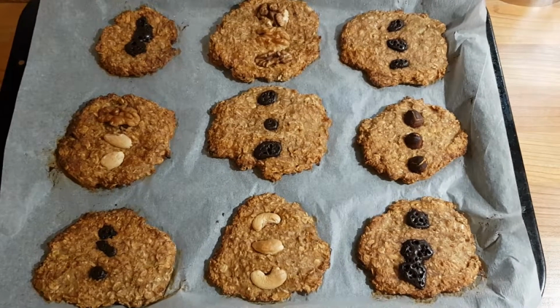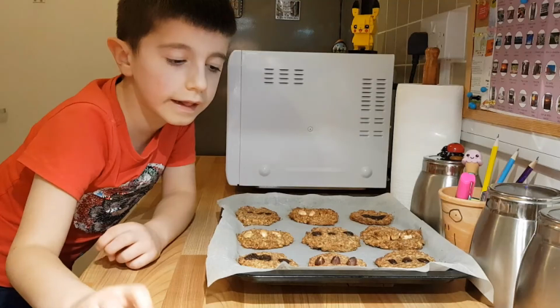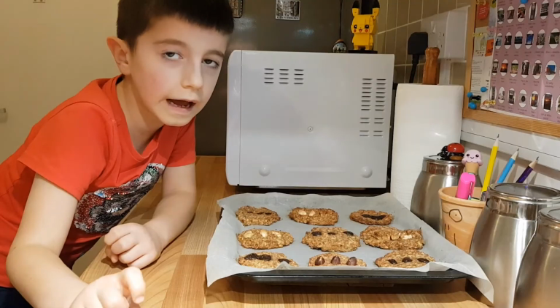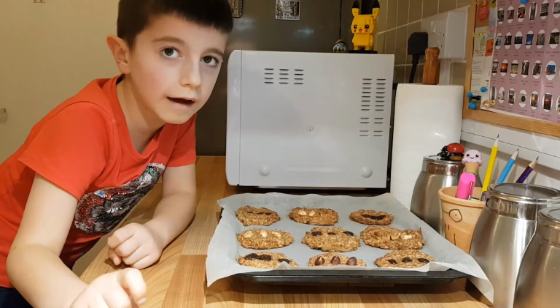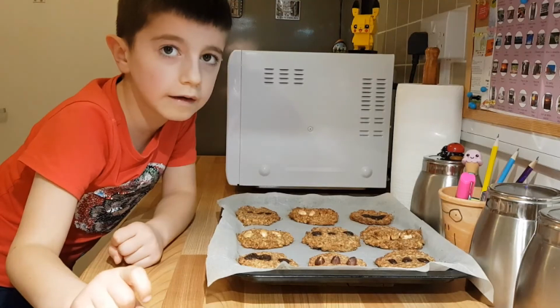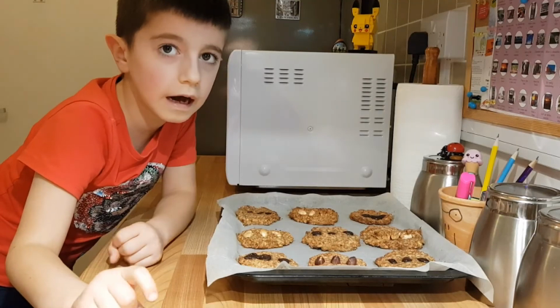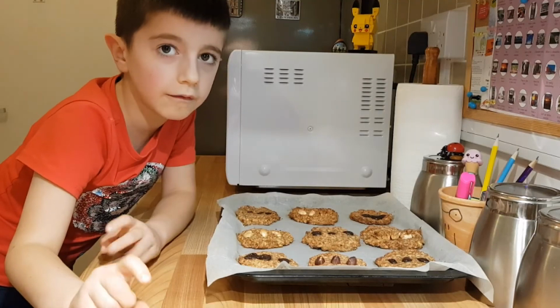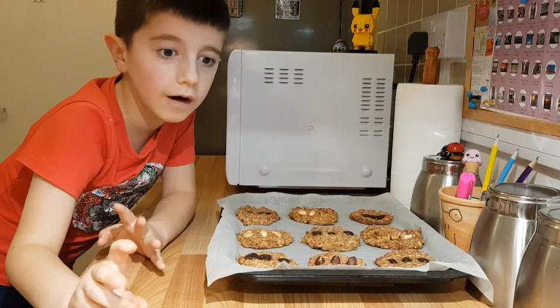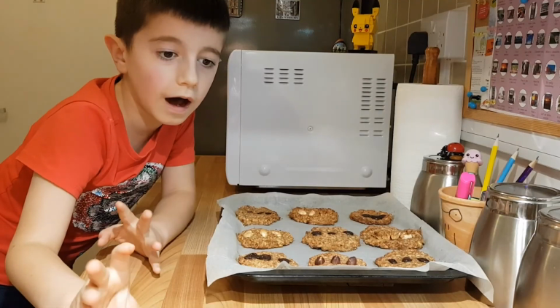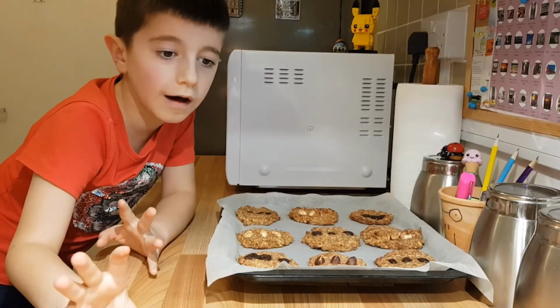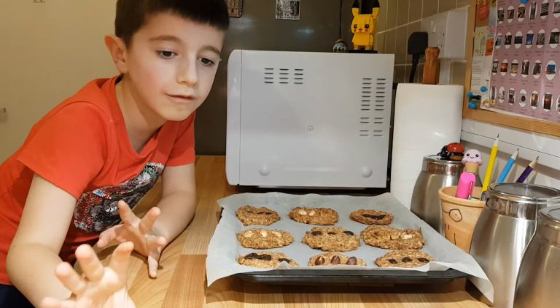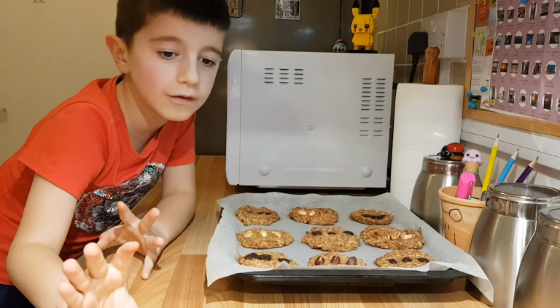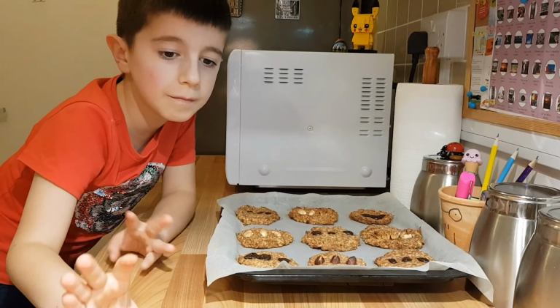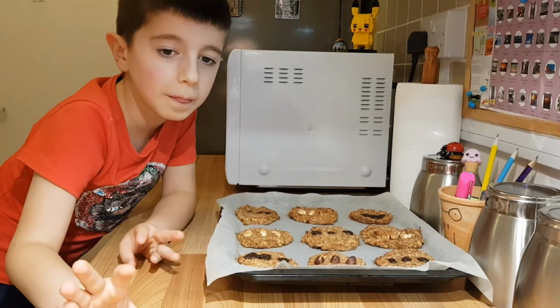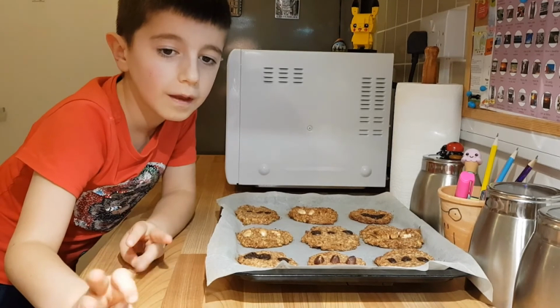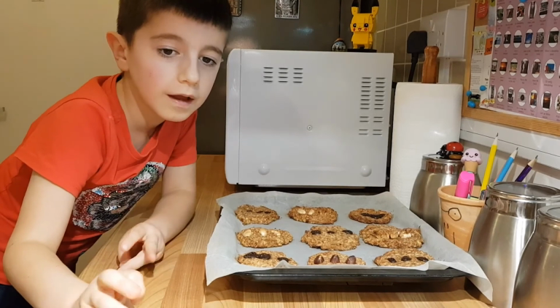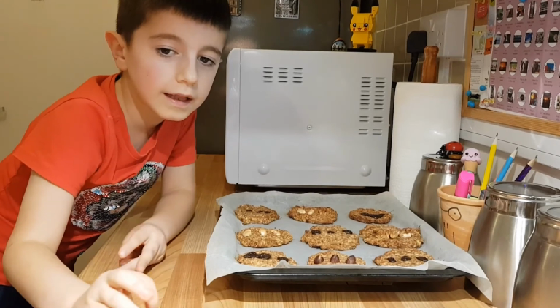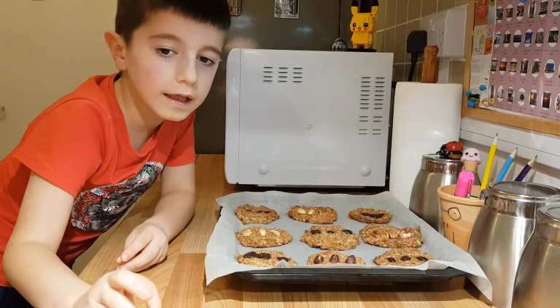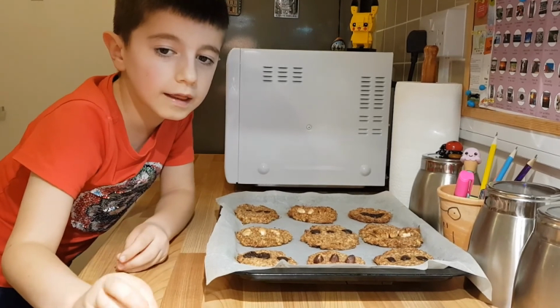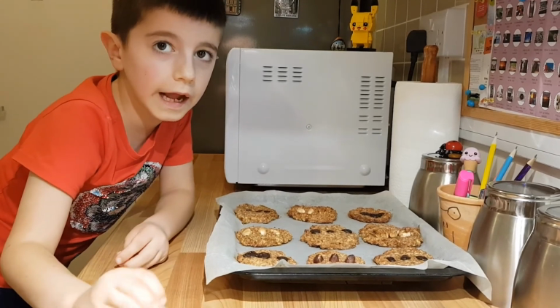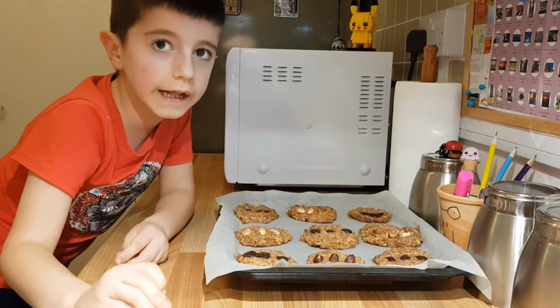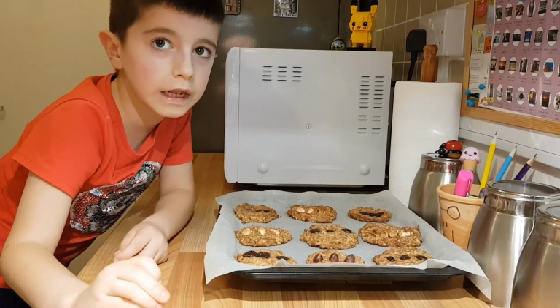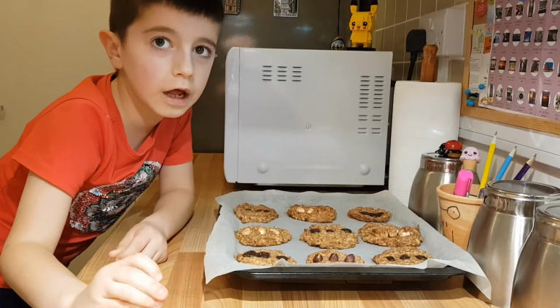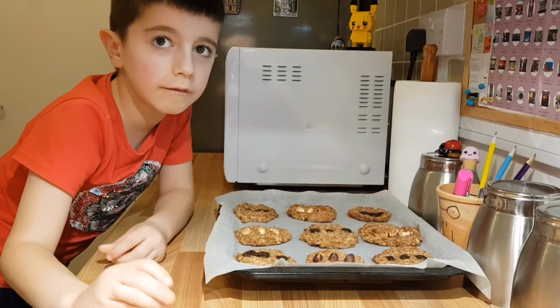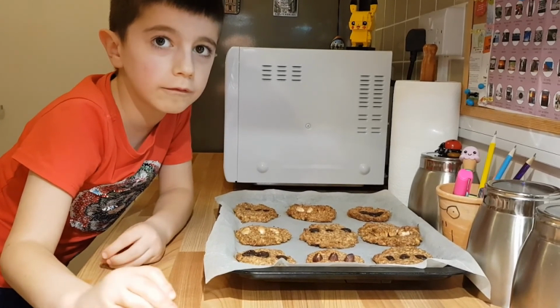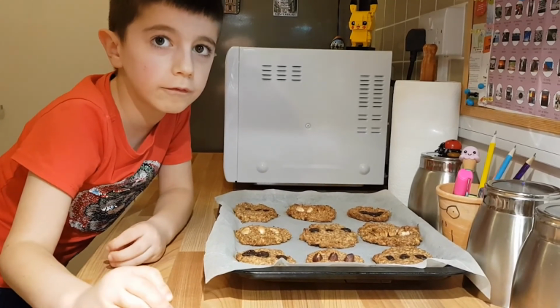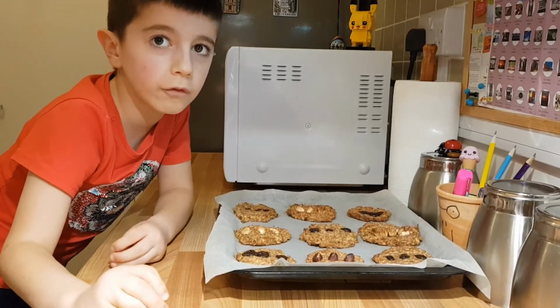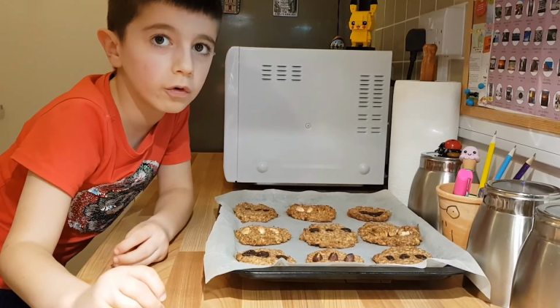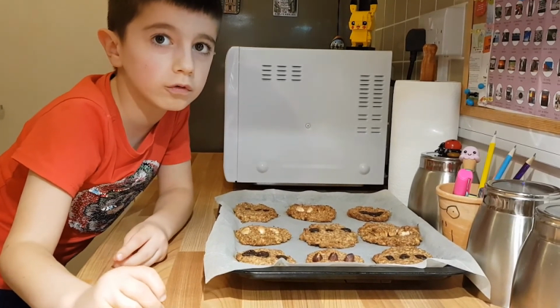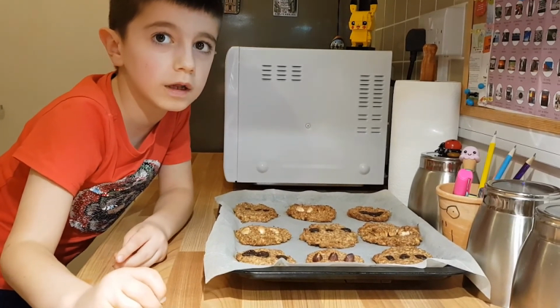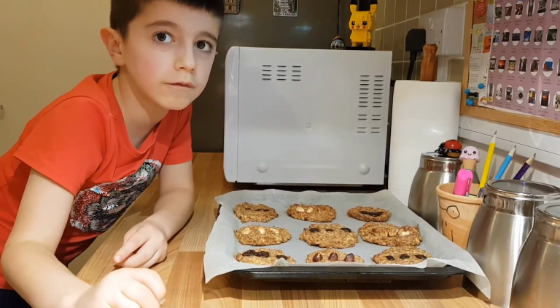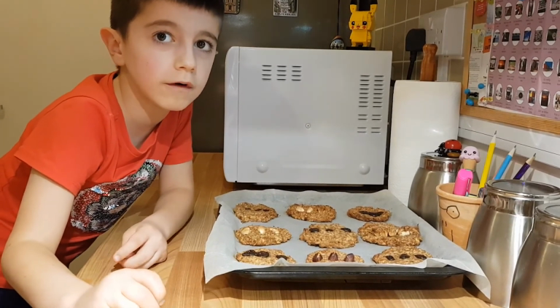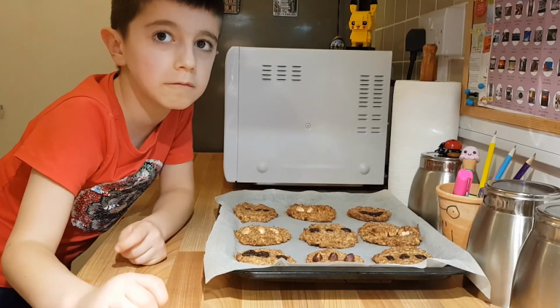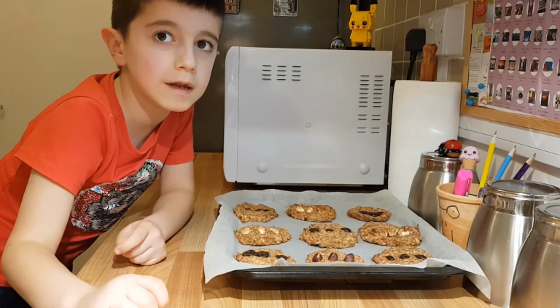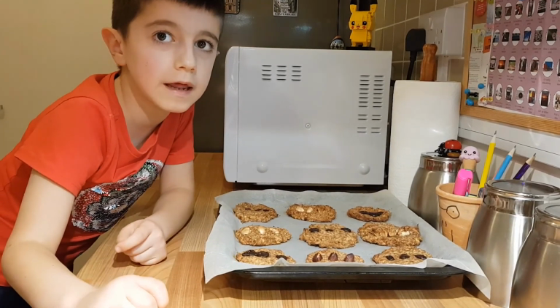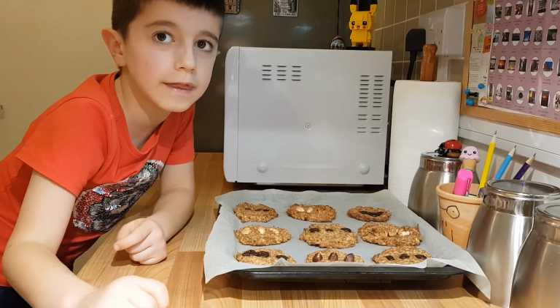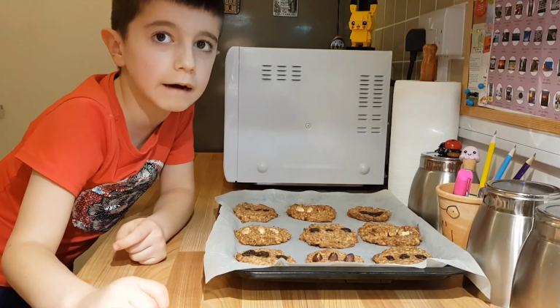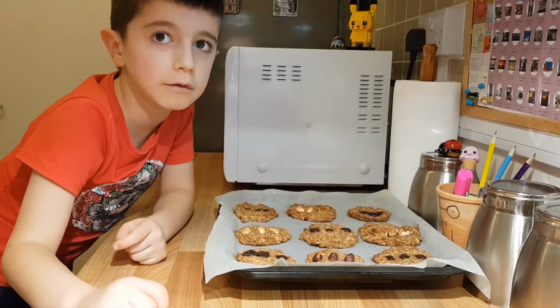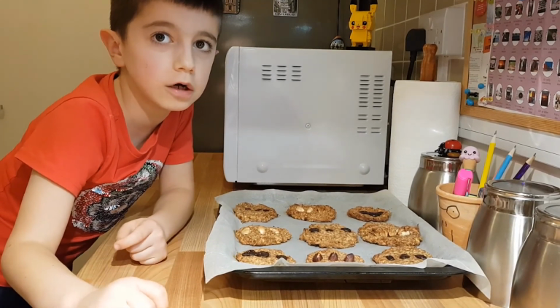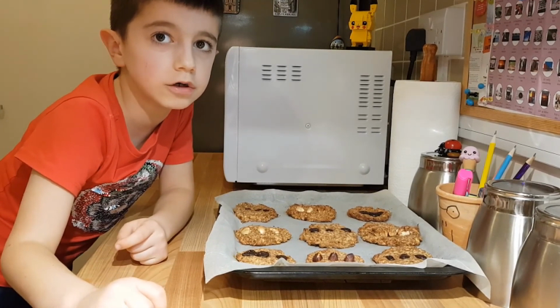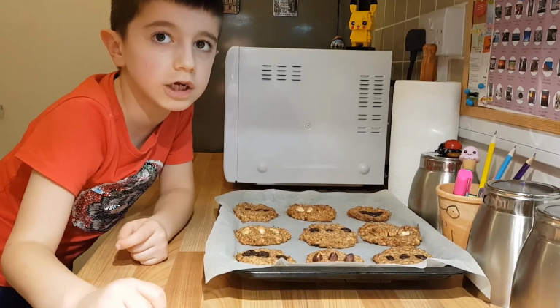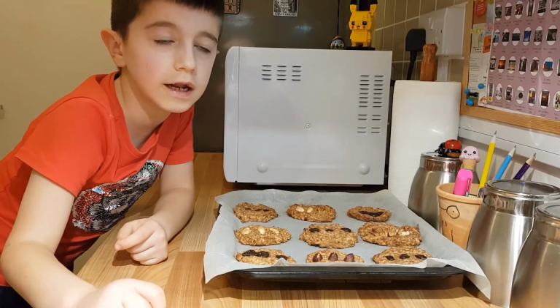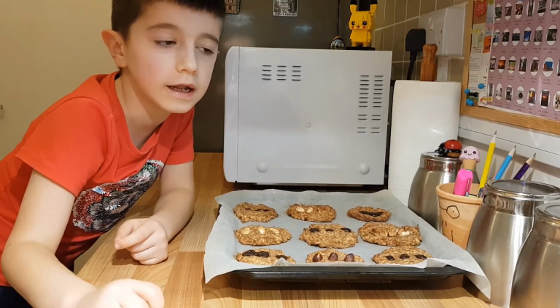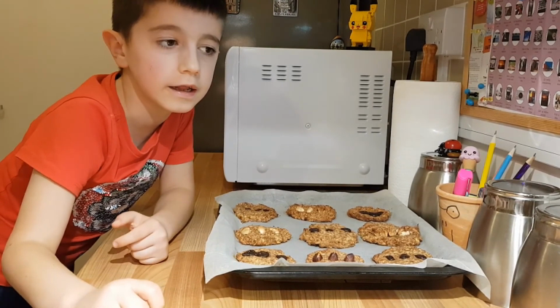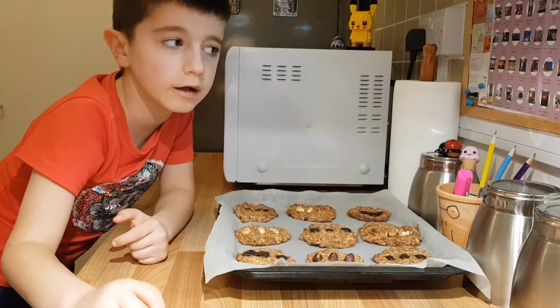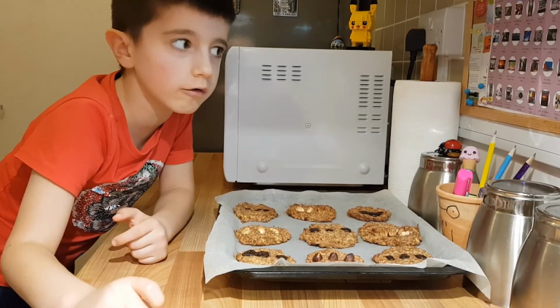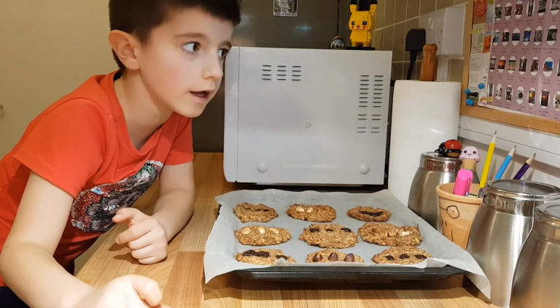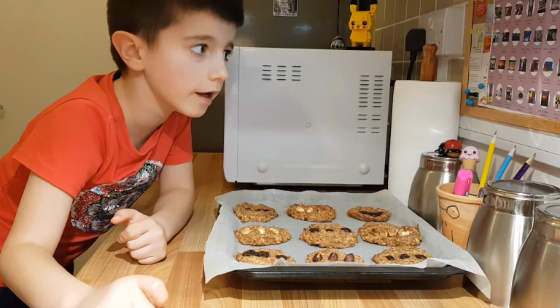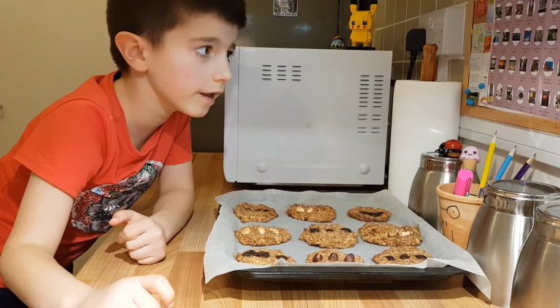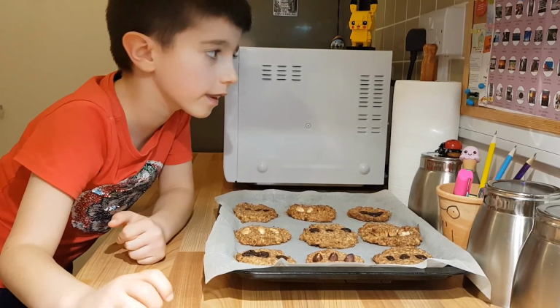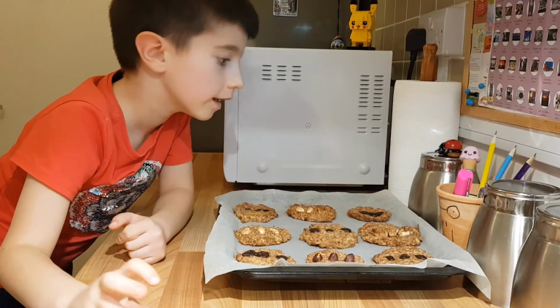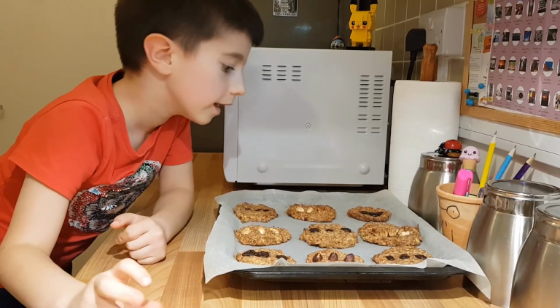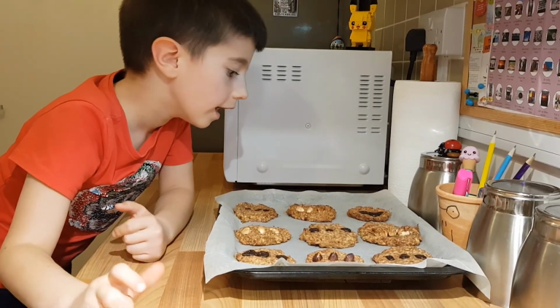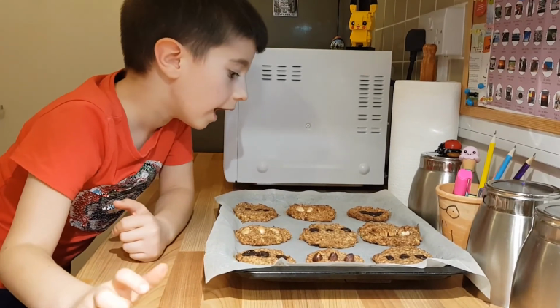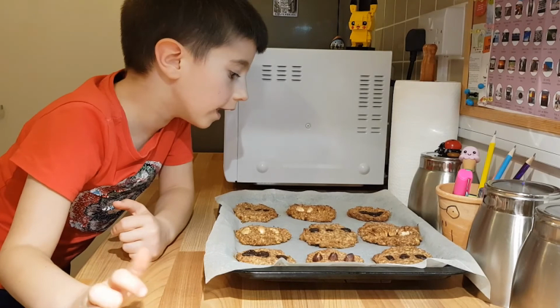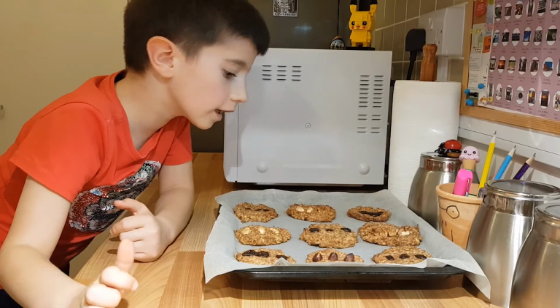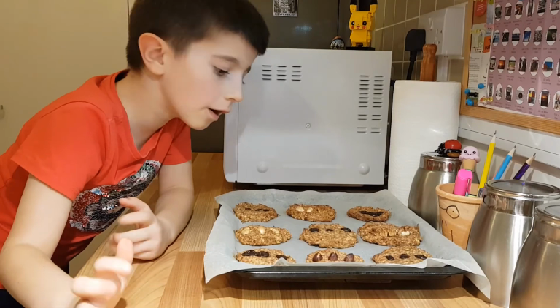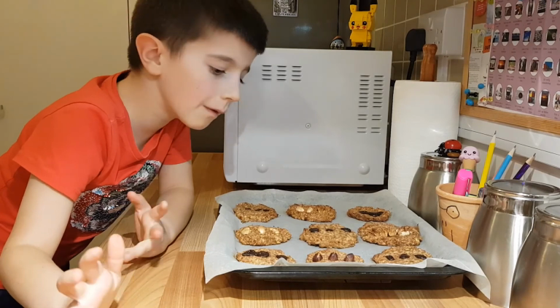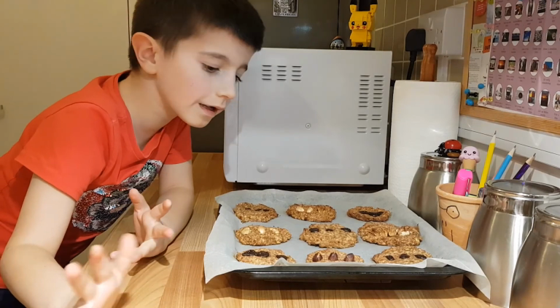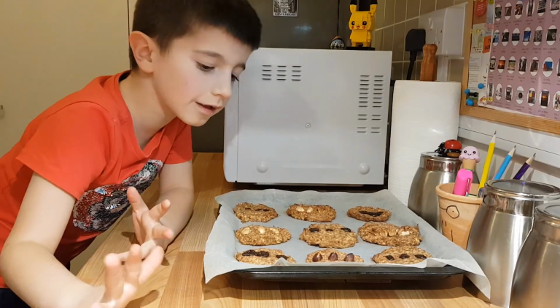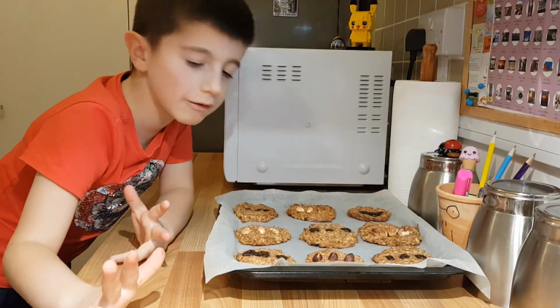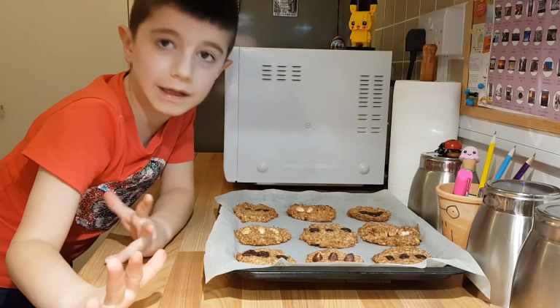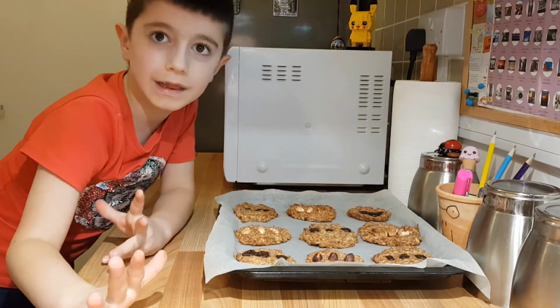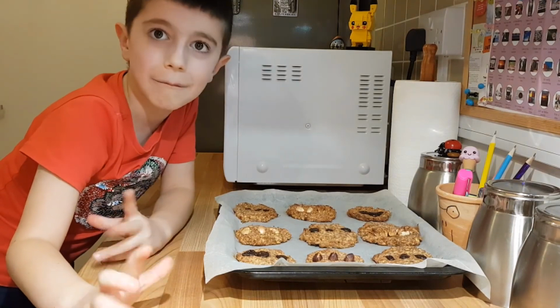Now we're out of the oven. They stayed in the oven for 25 minutes at 180 degrees, and I'm going to eat them.